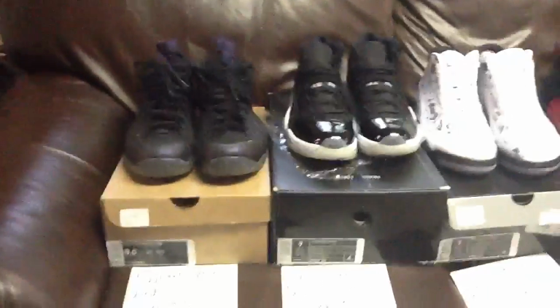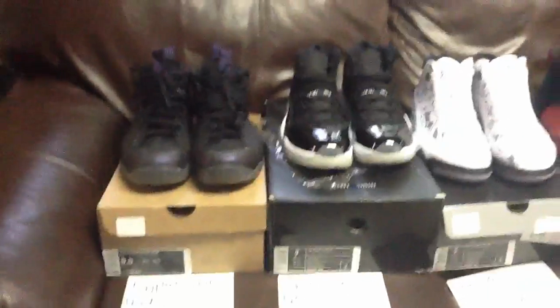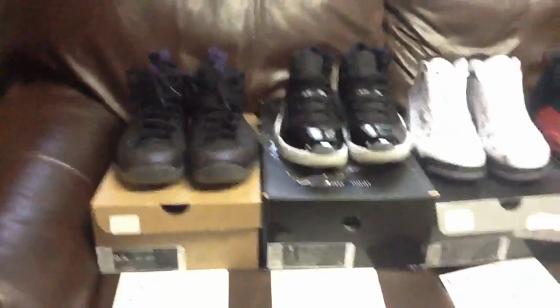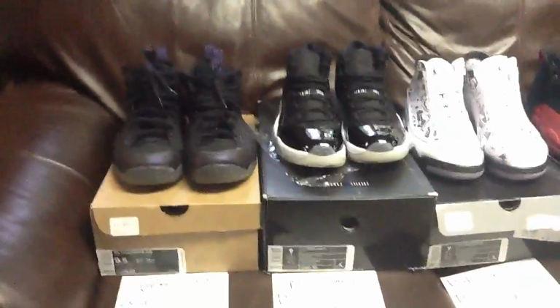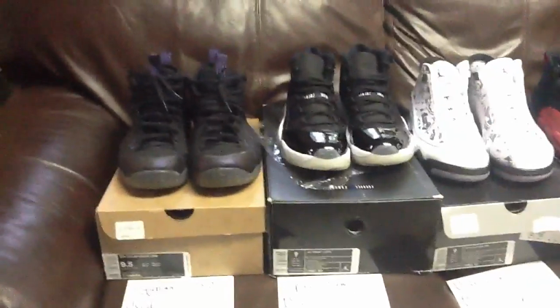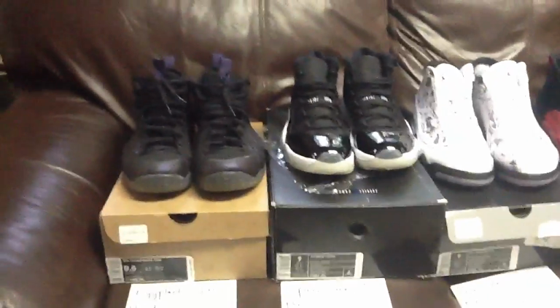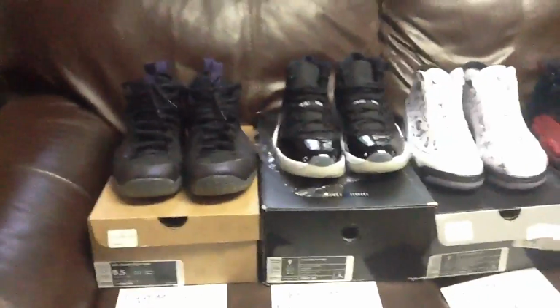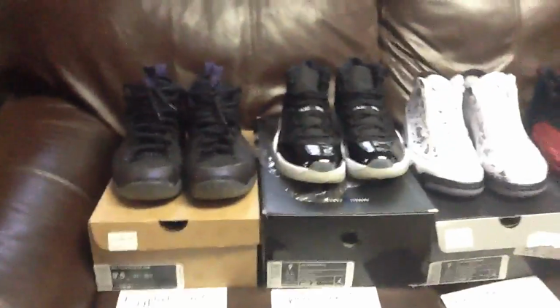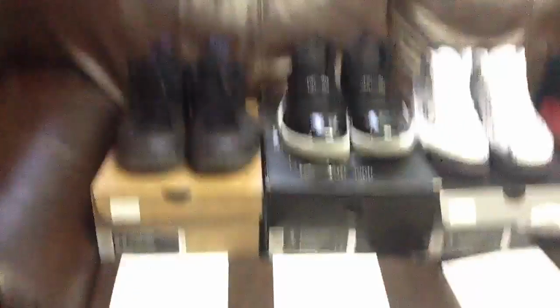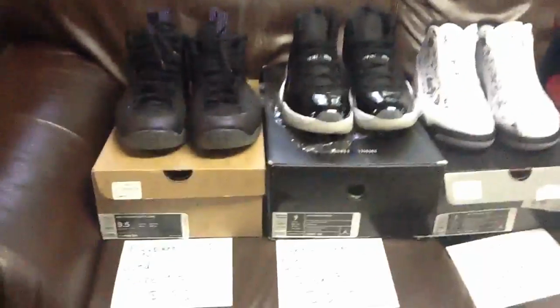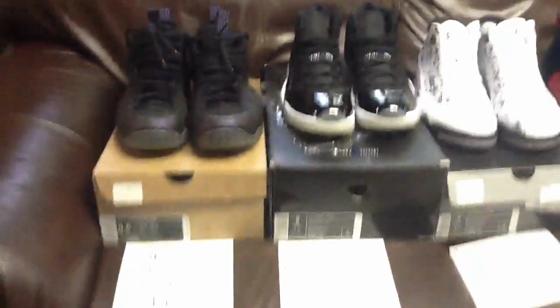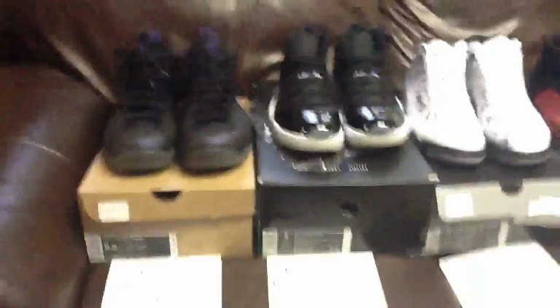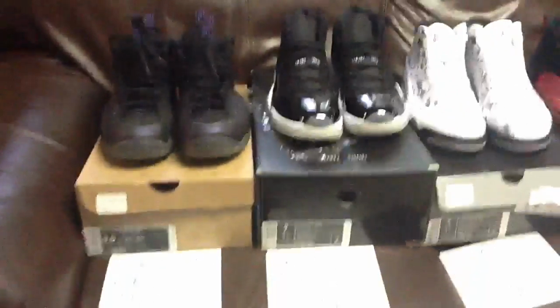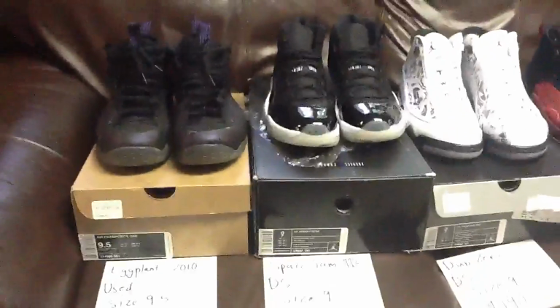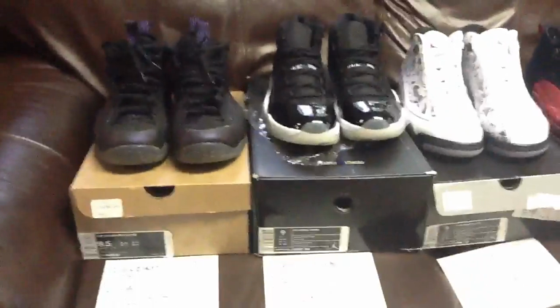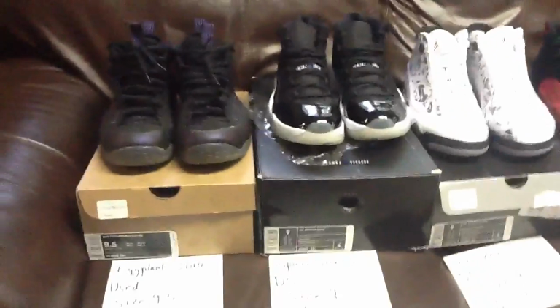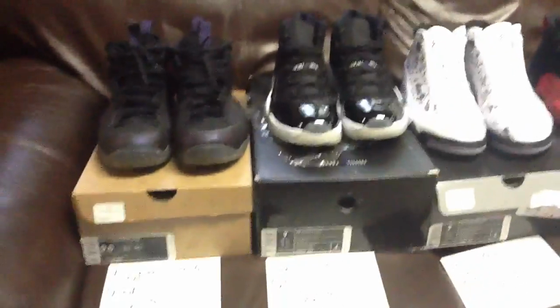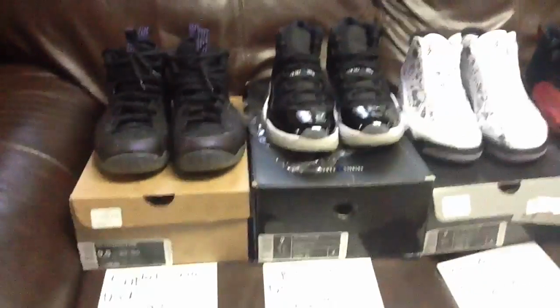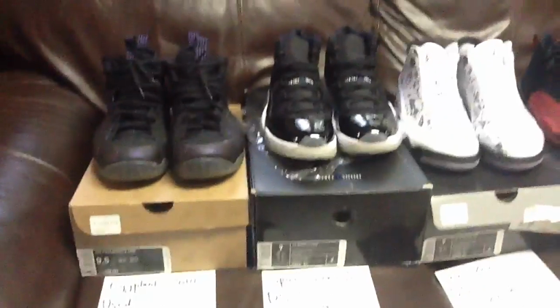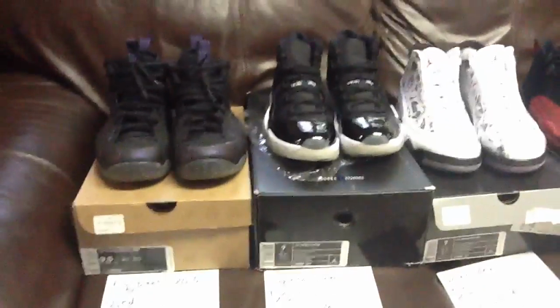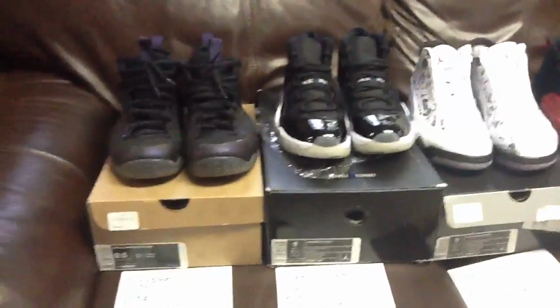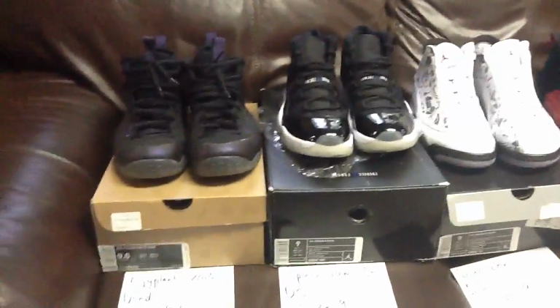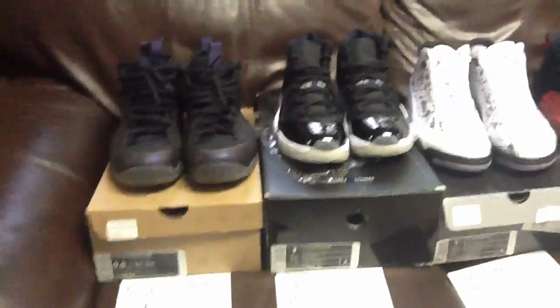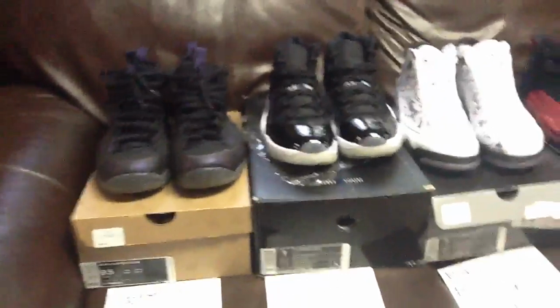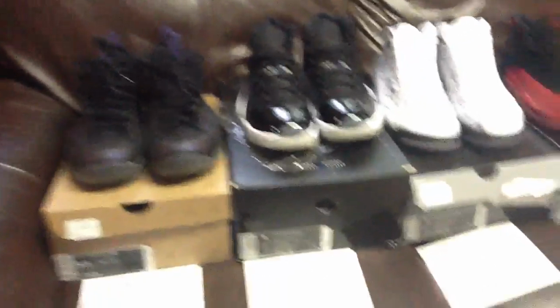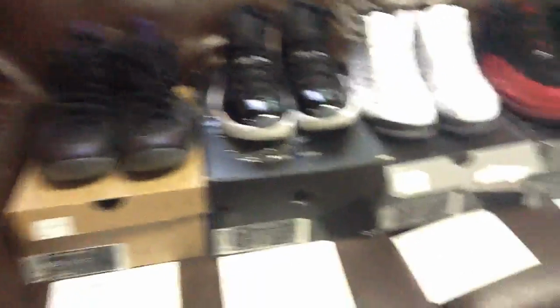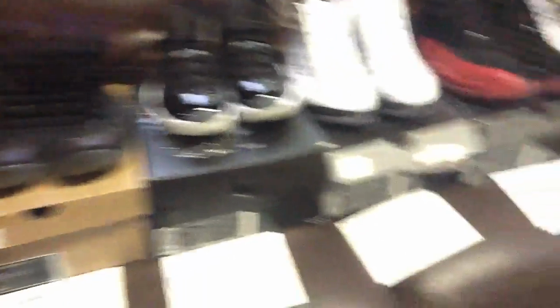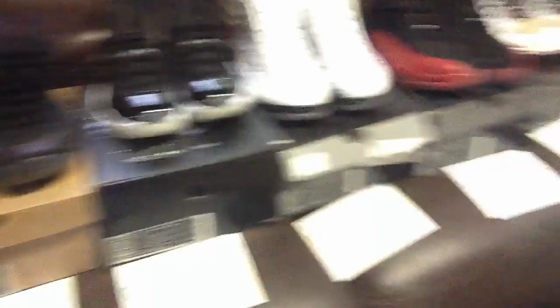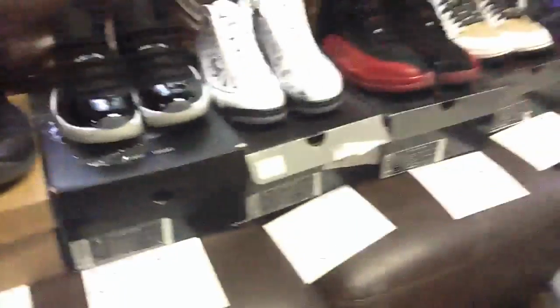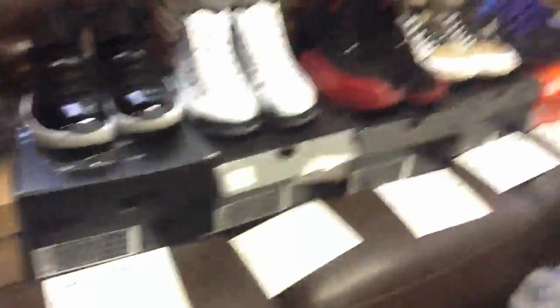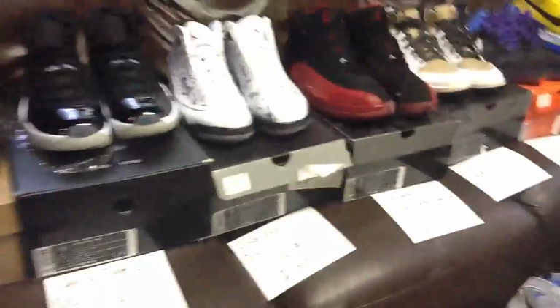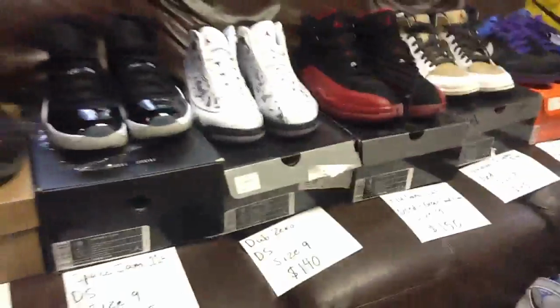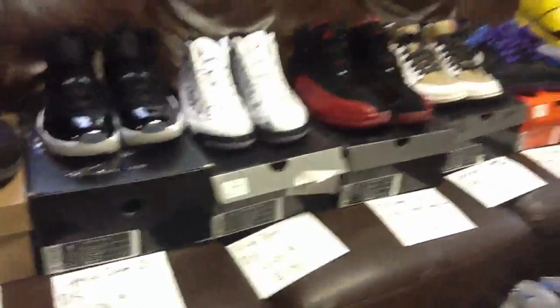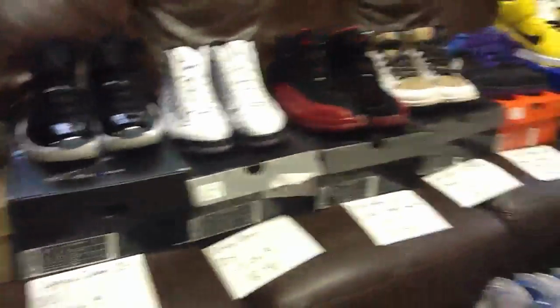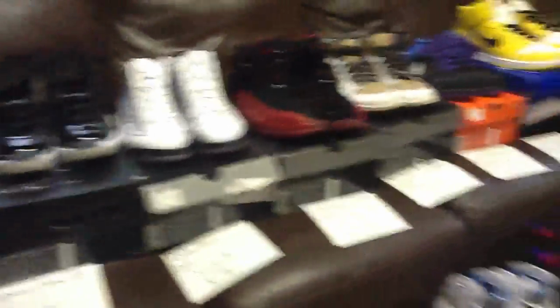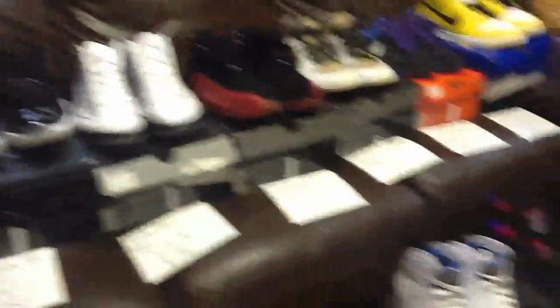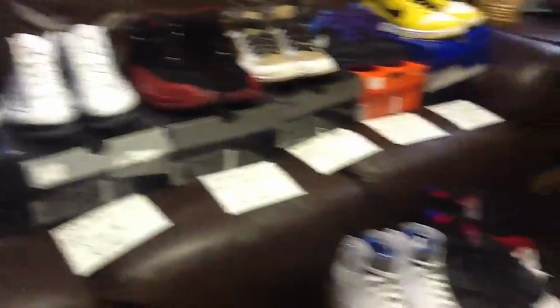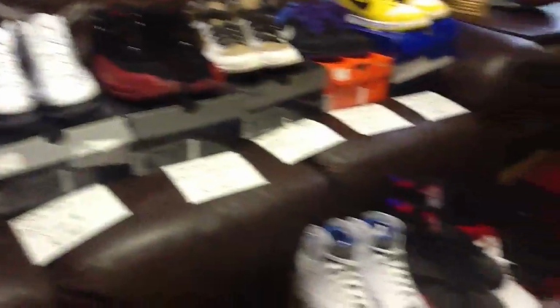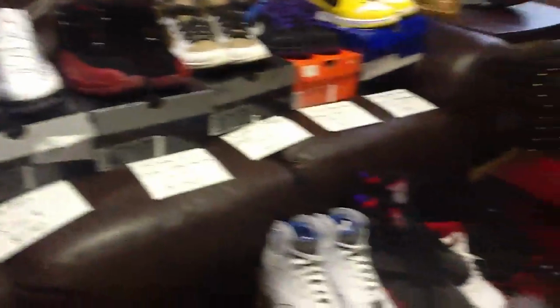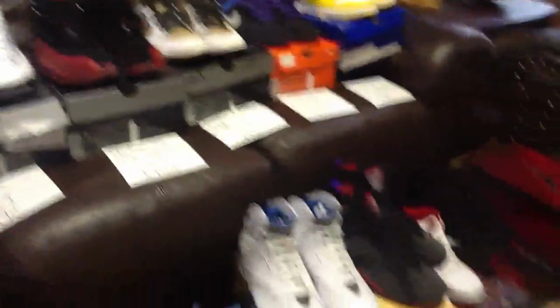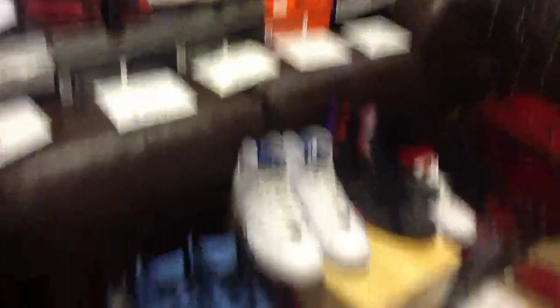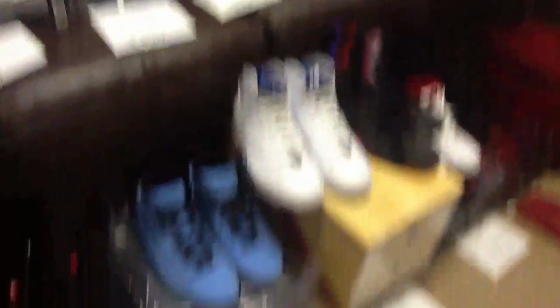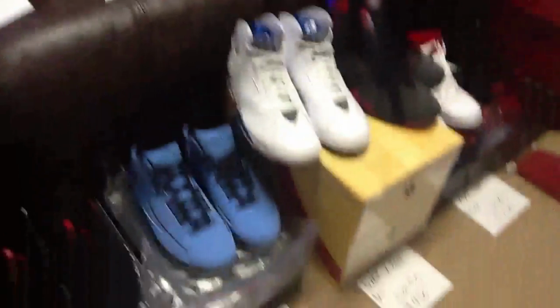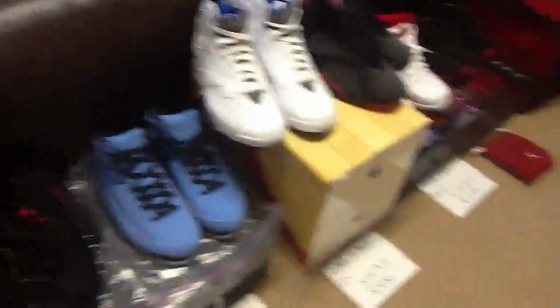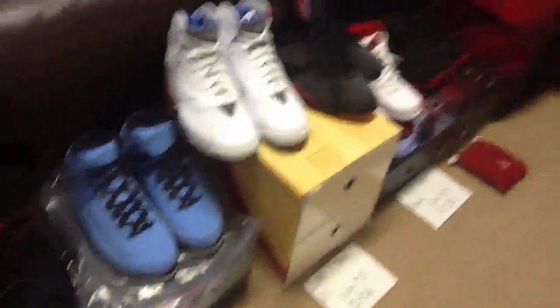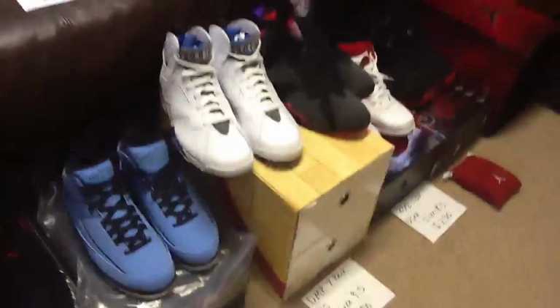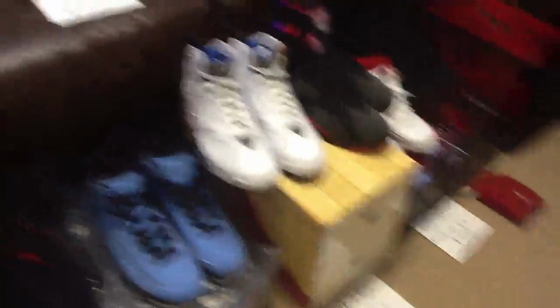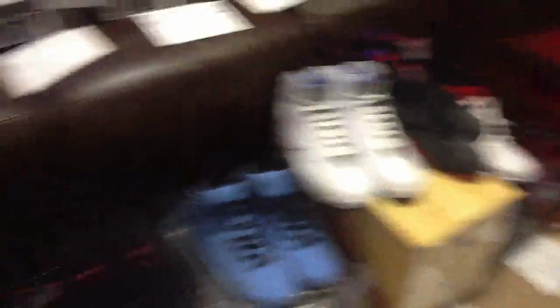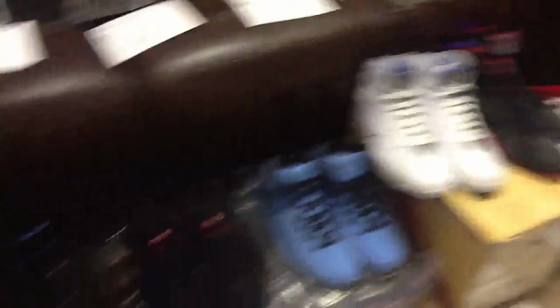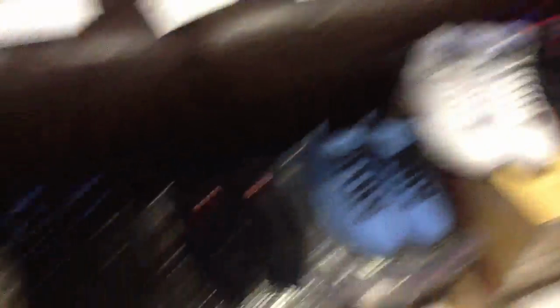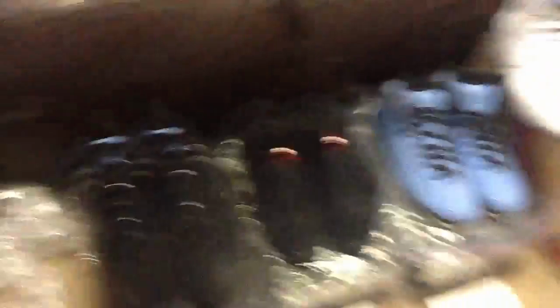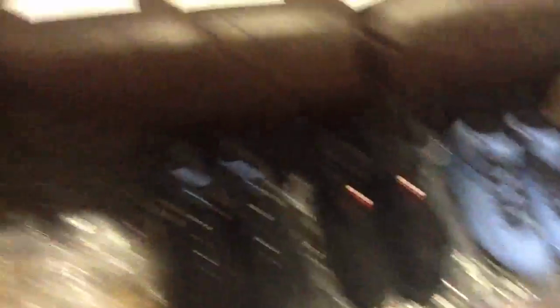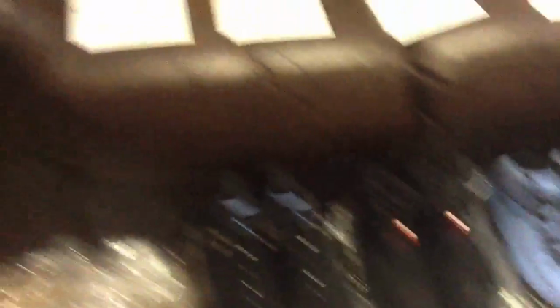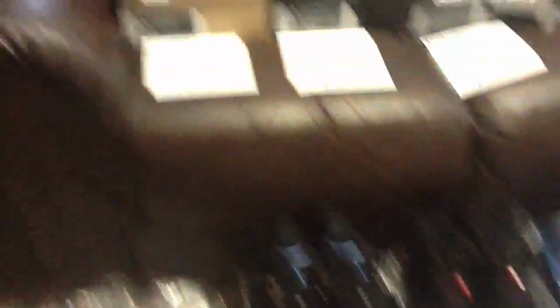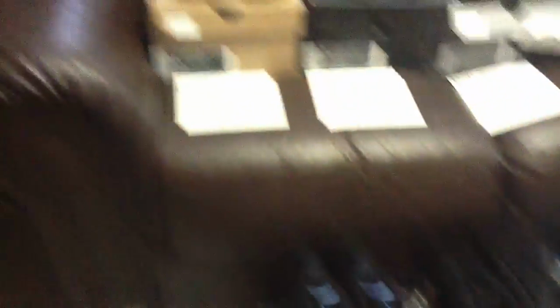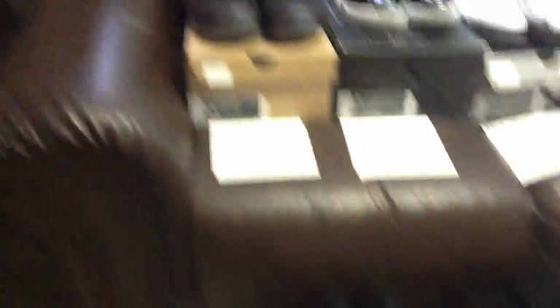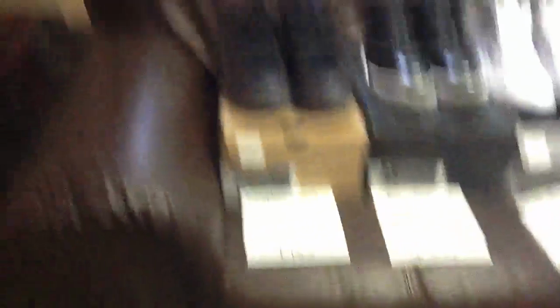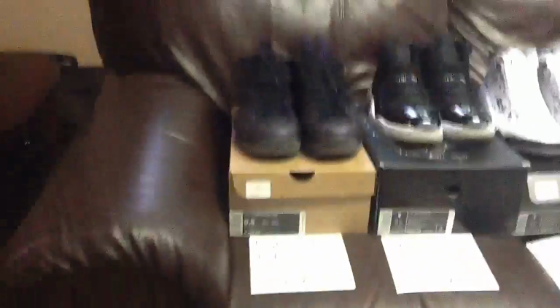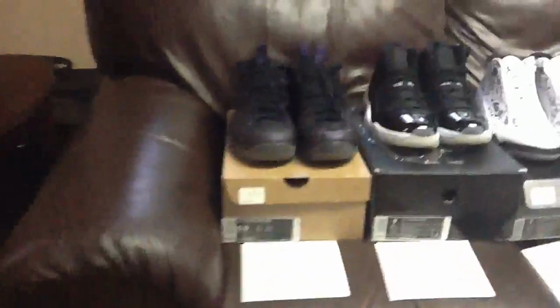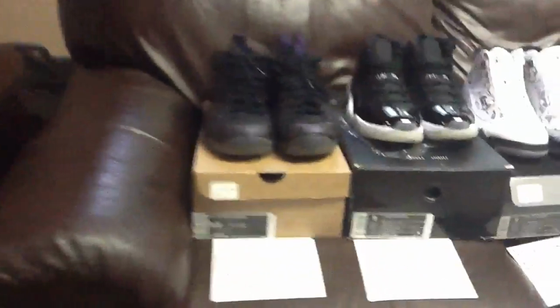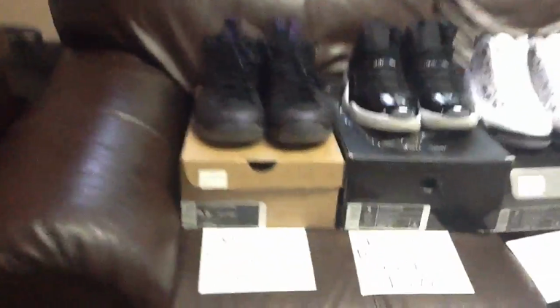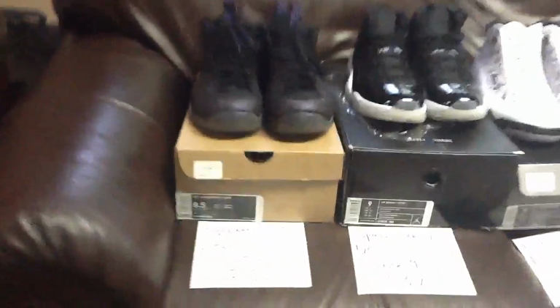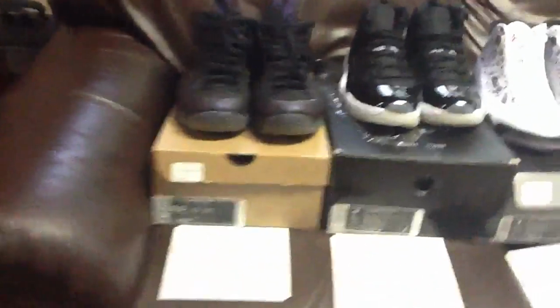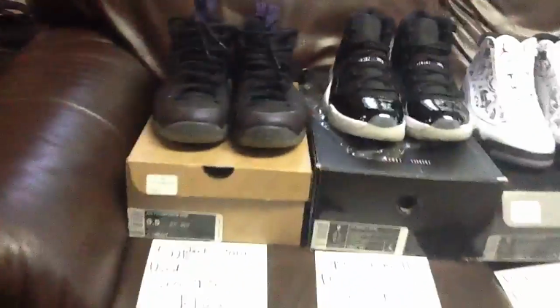Alright guys, I have a for-sale video — a lot of shoes for sale, so let's get right into it.